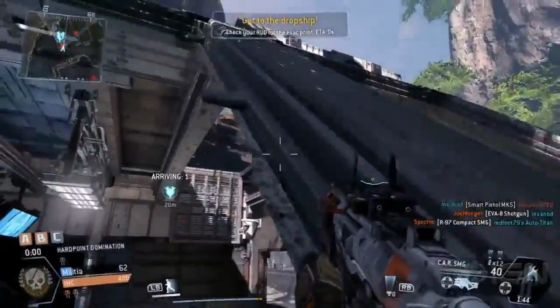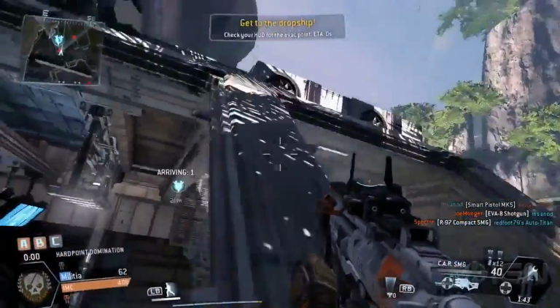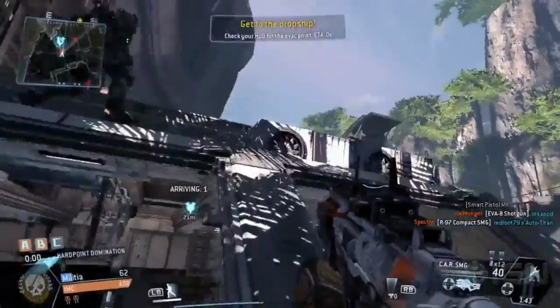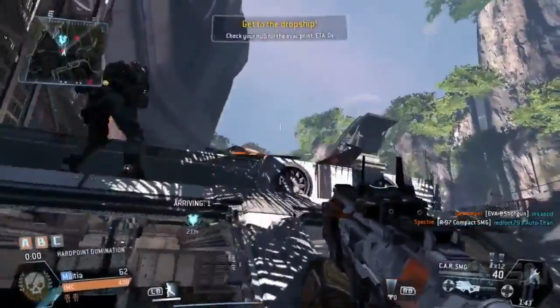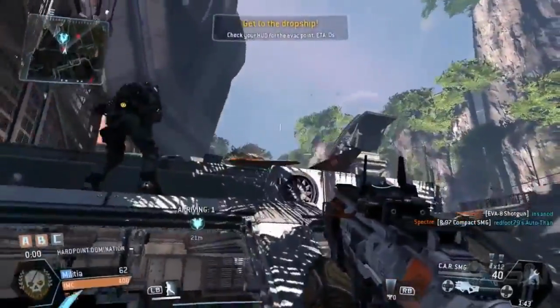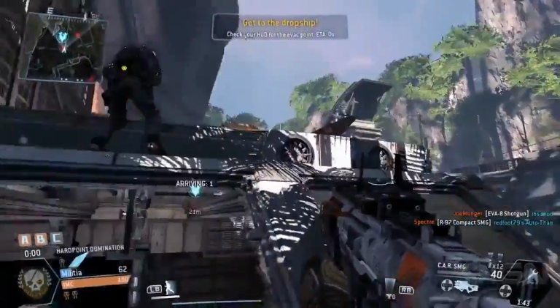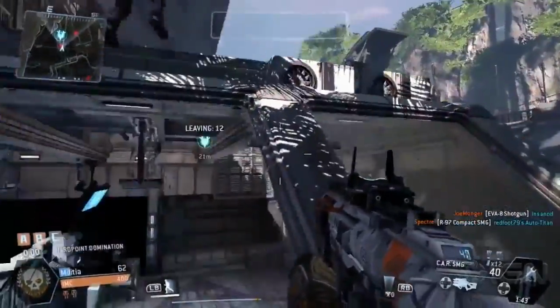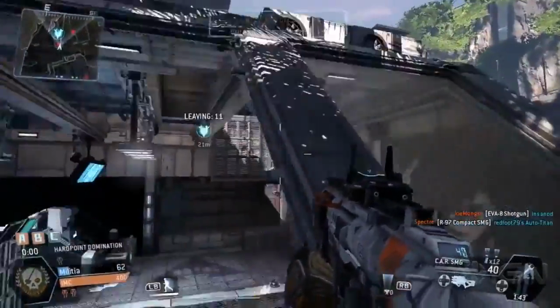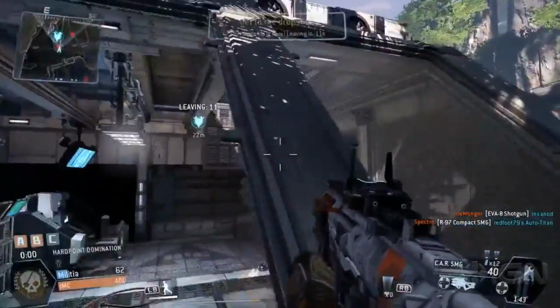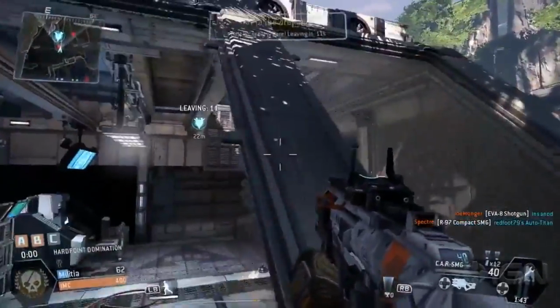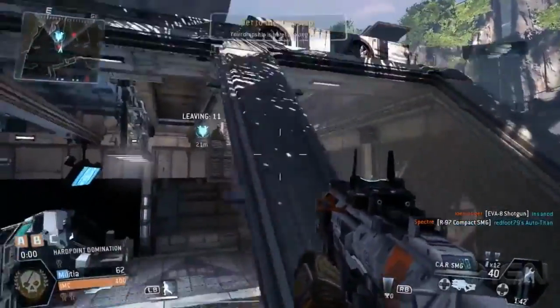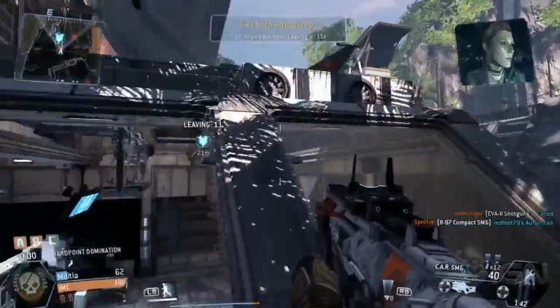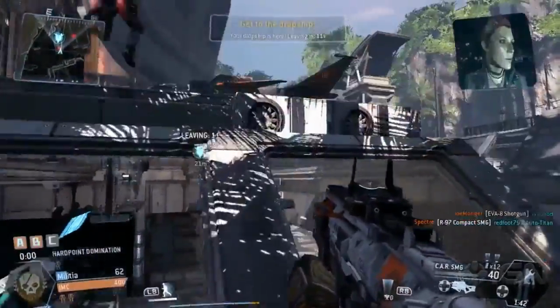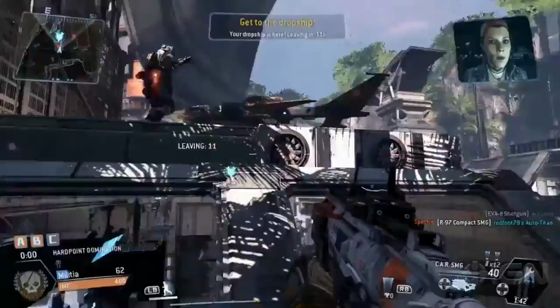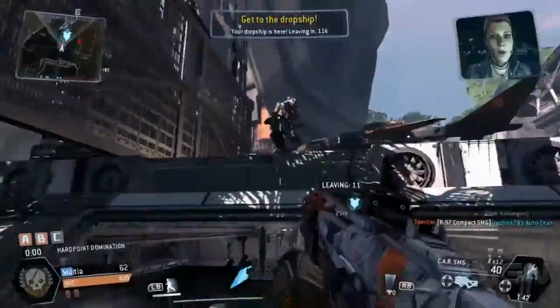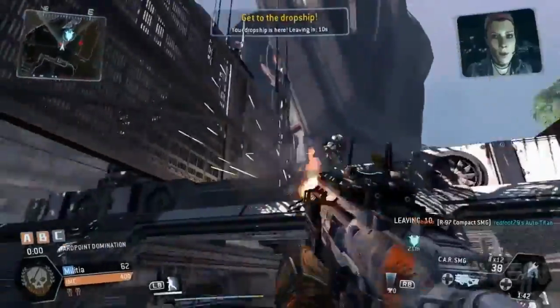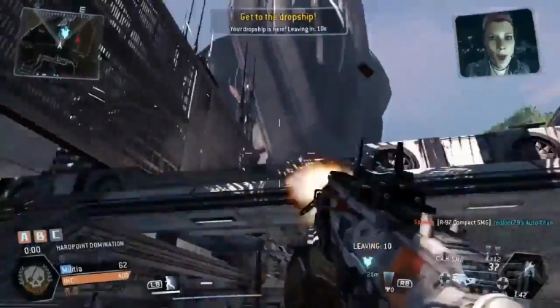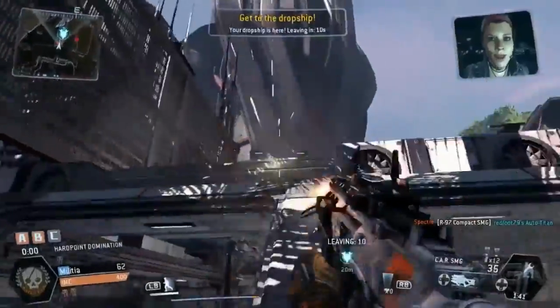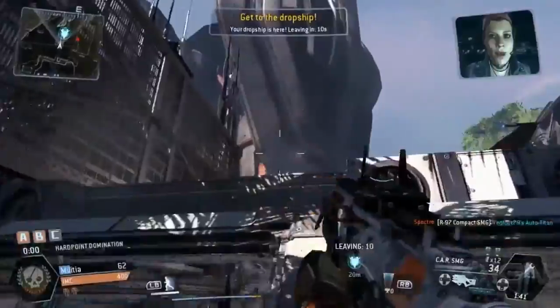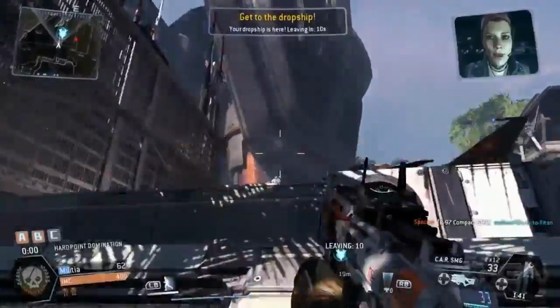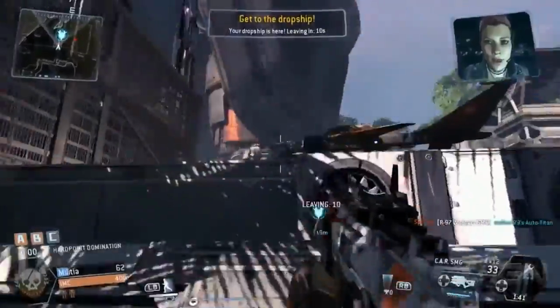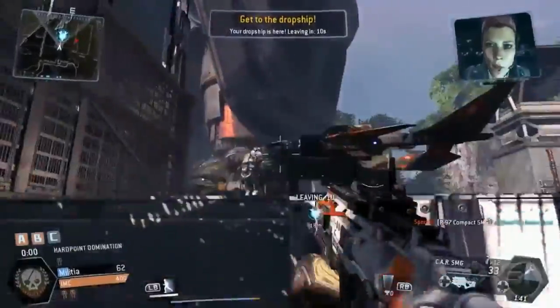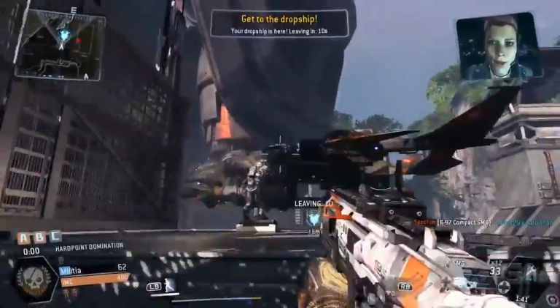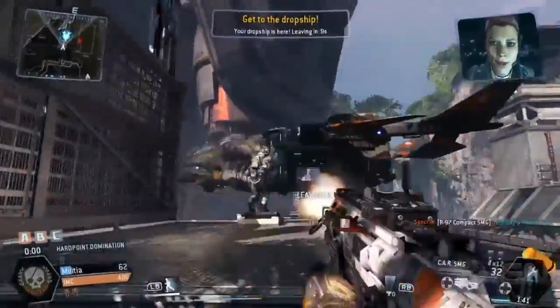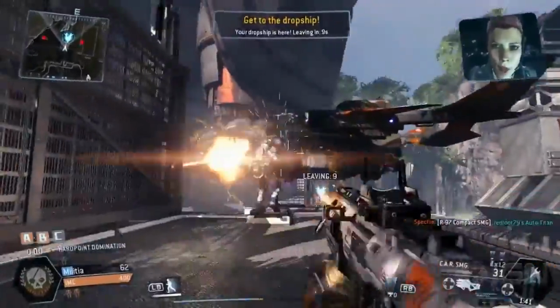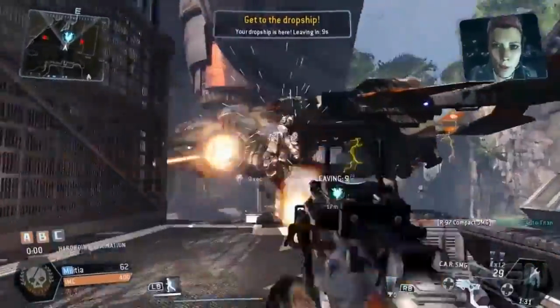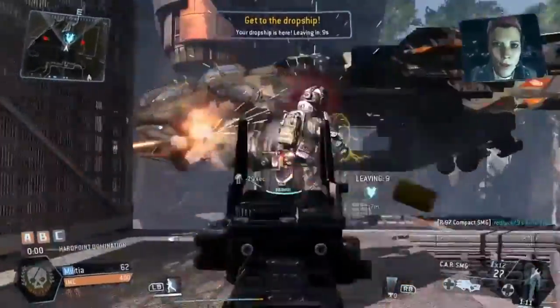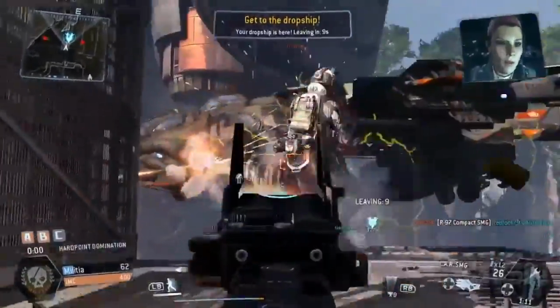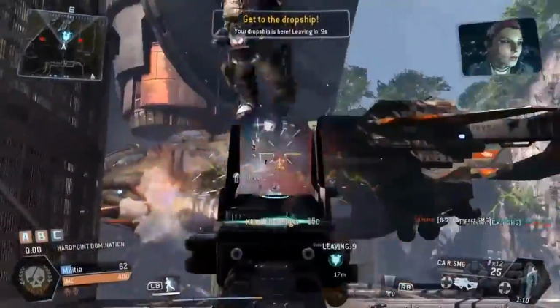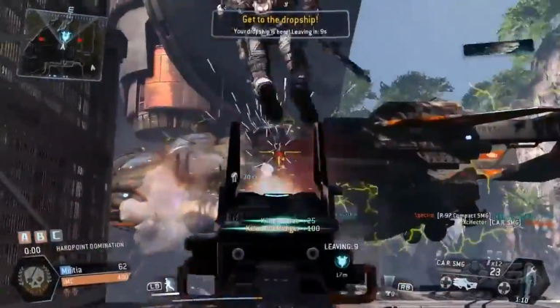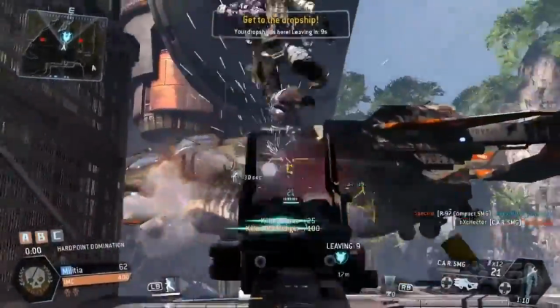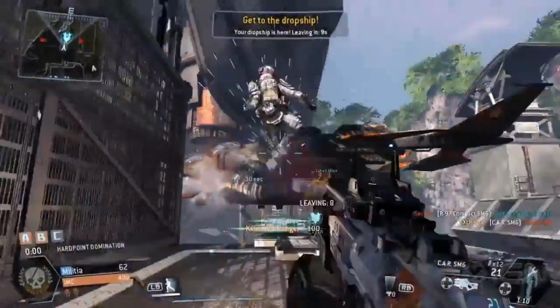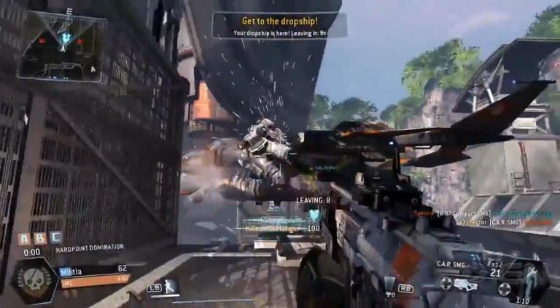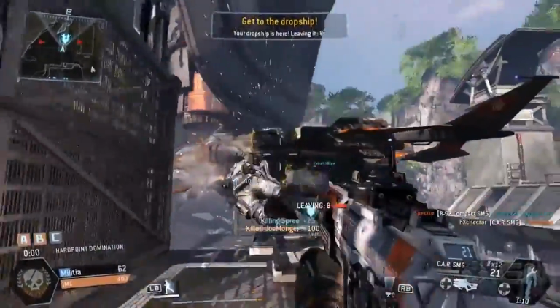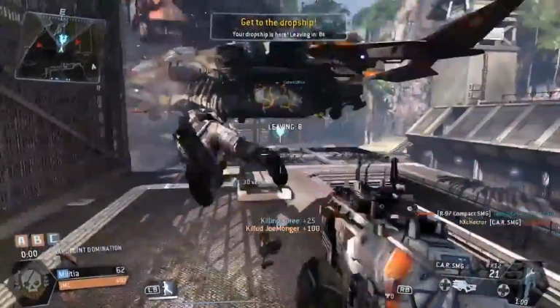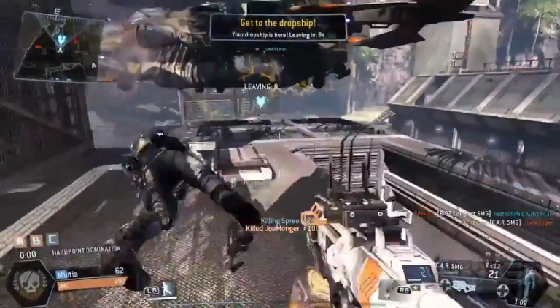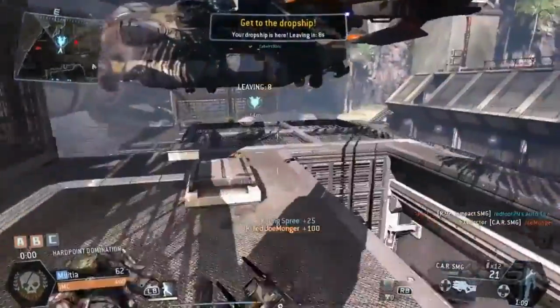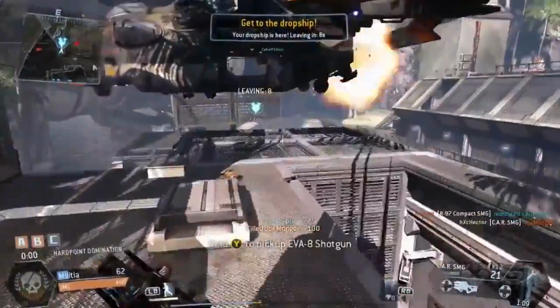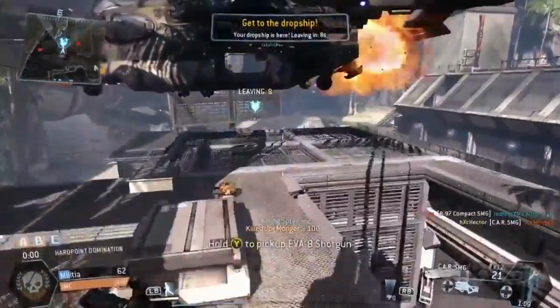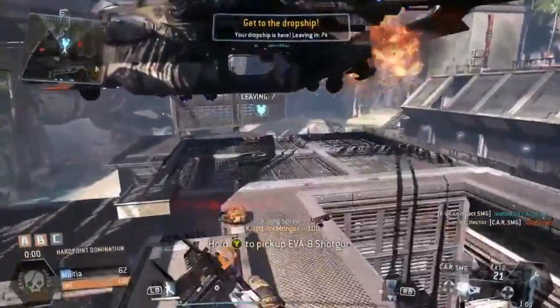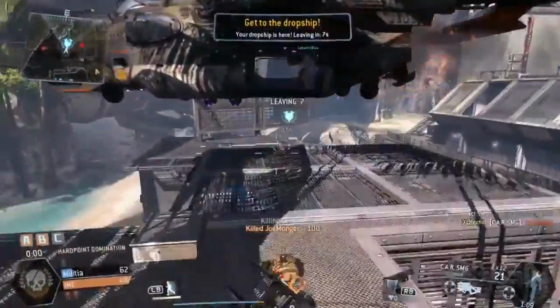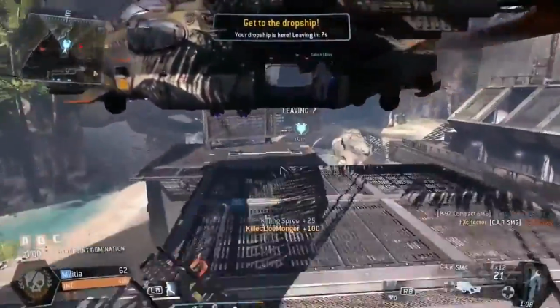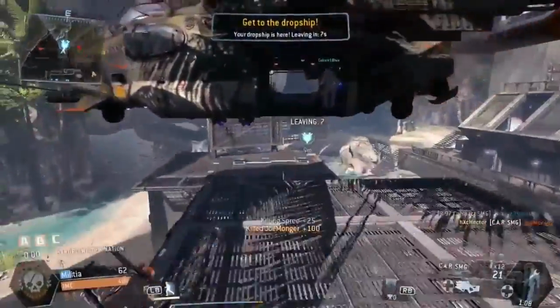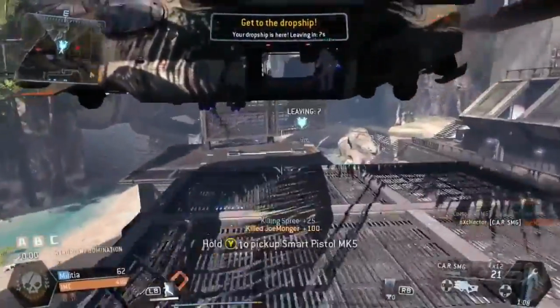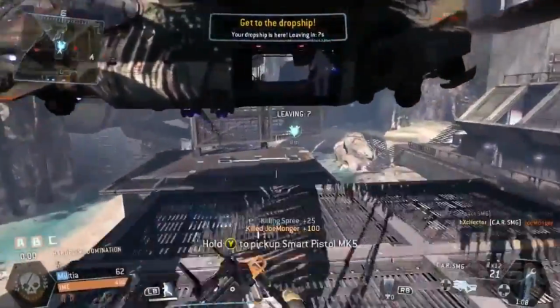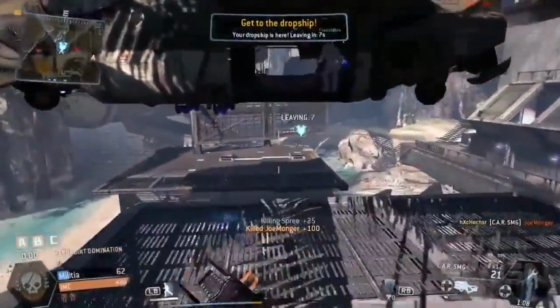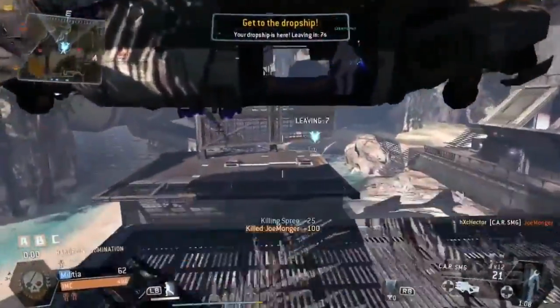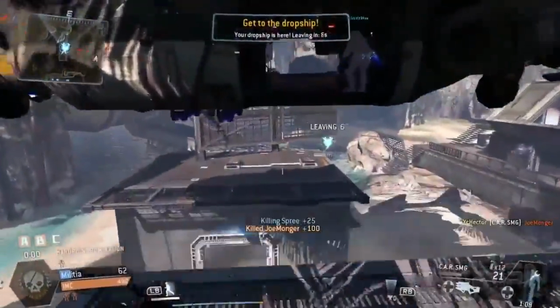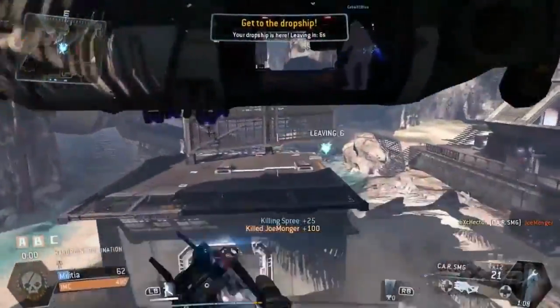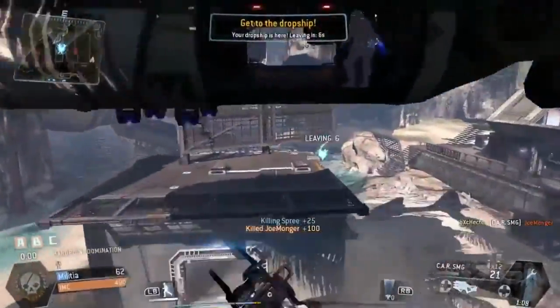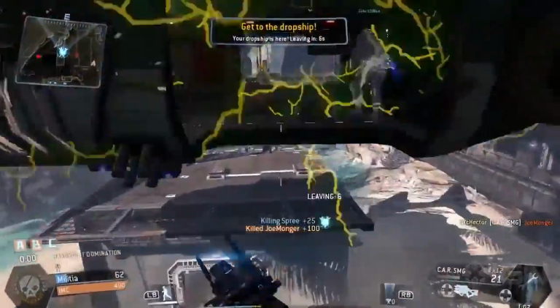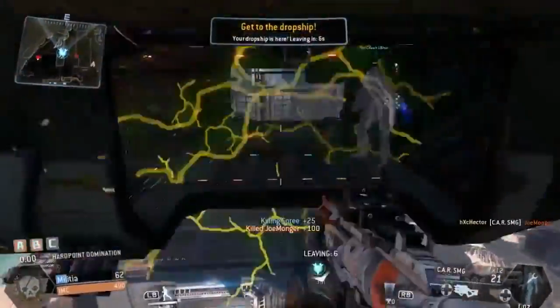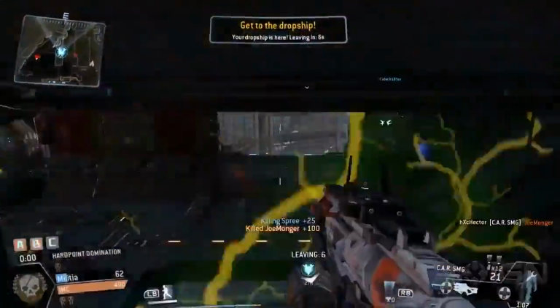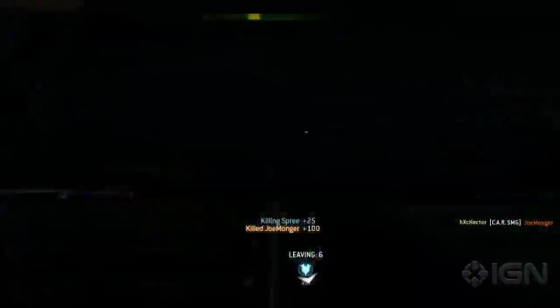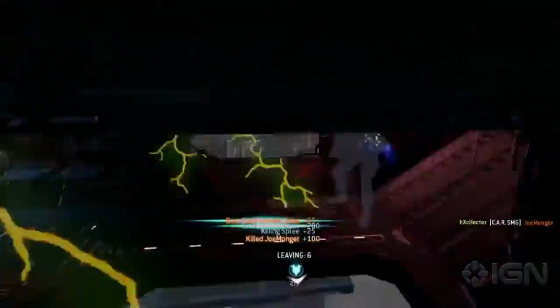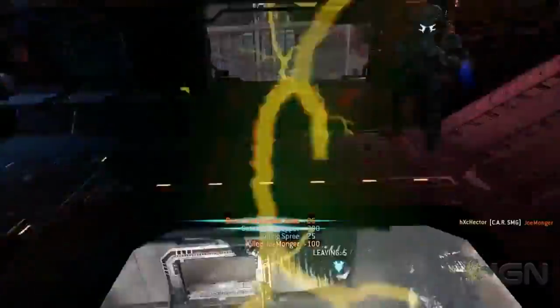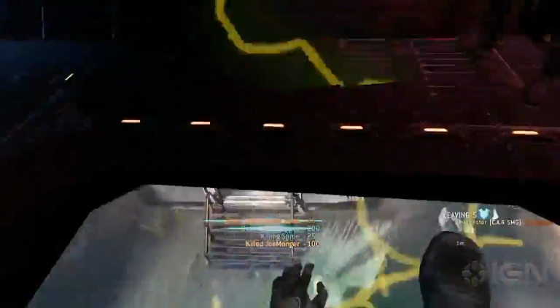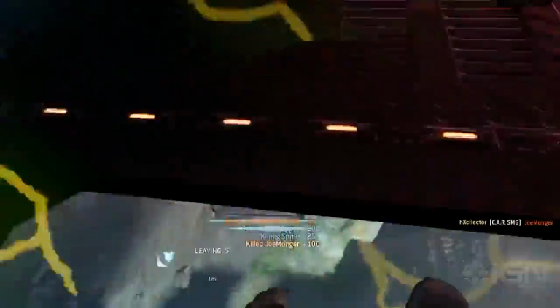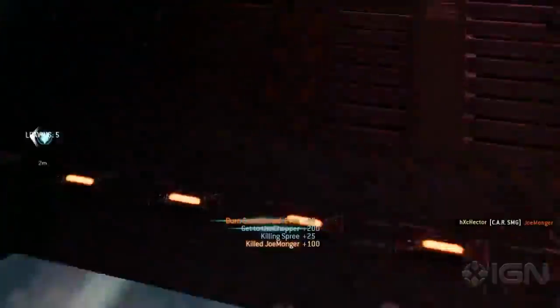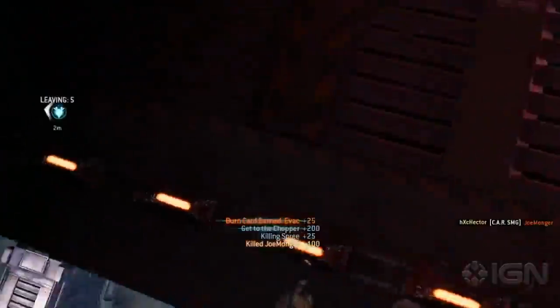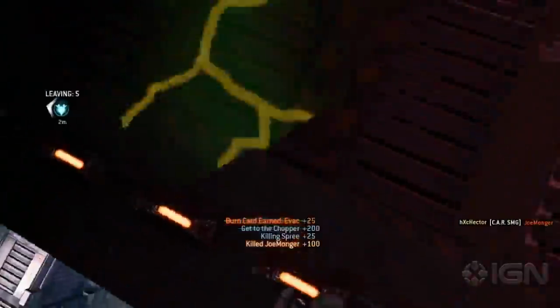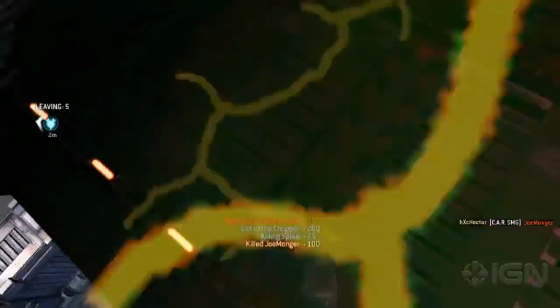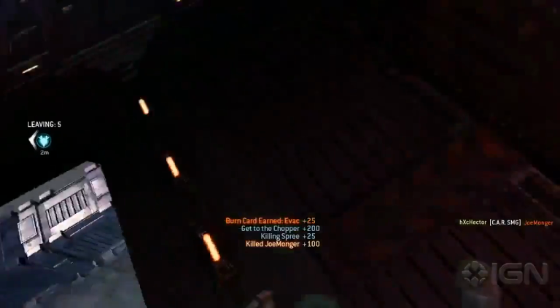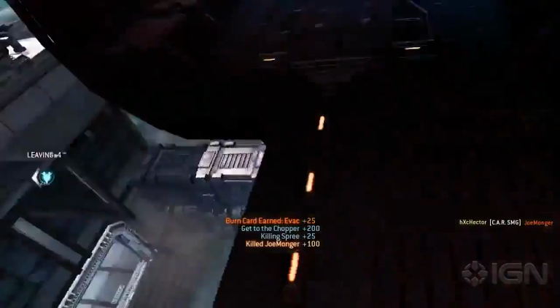The dropship has a health bar and overshield similar to Titans, and it'll take a lot of damage from a number of Titans to destroy it before it can escape.